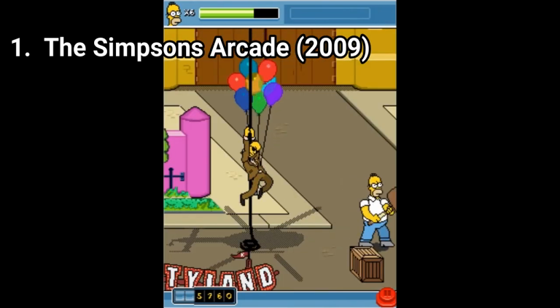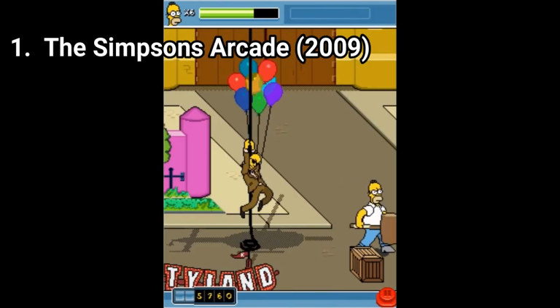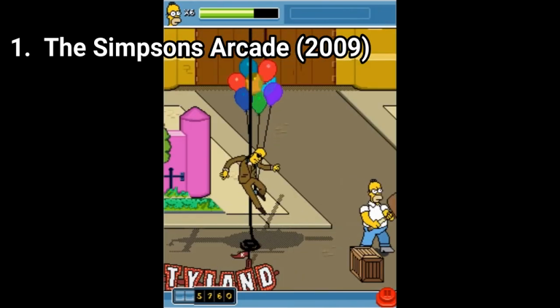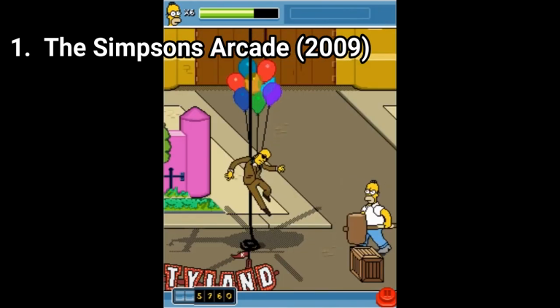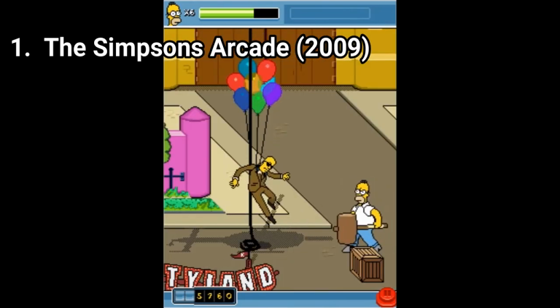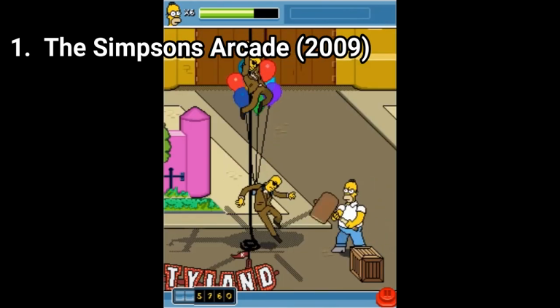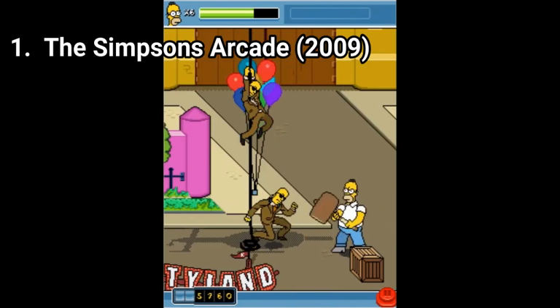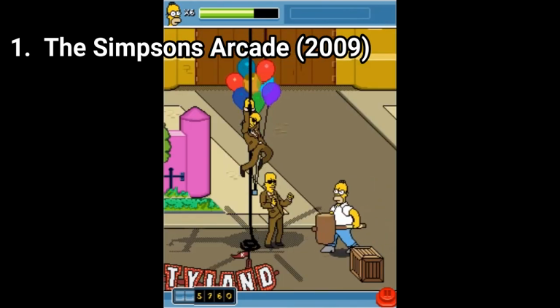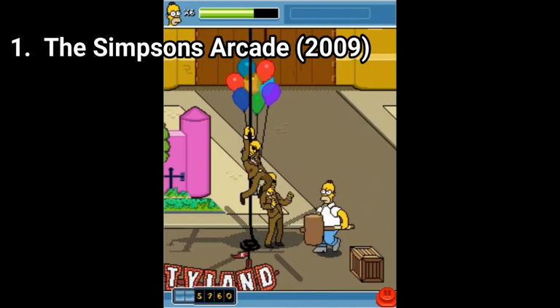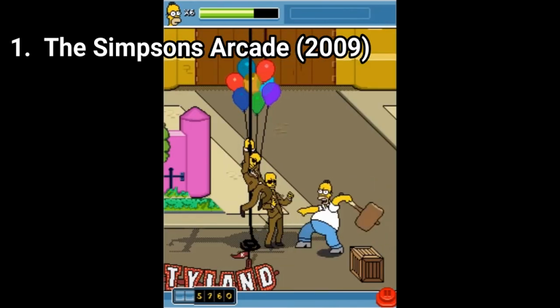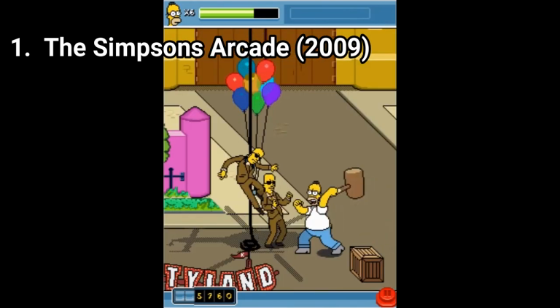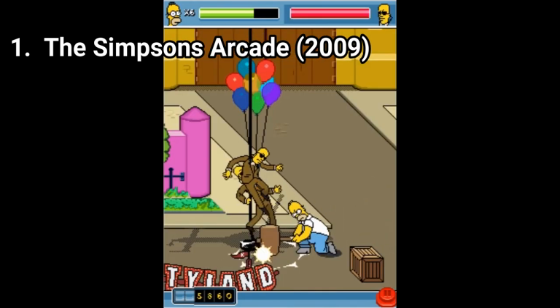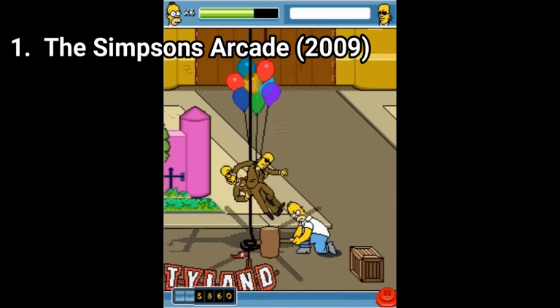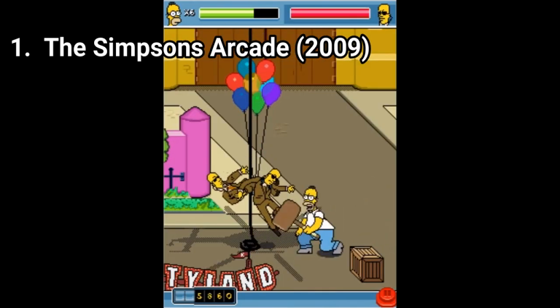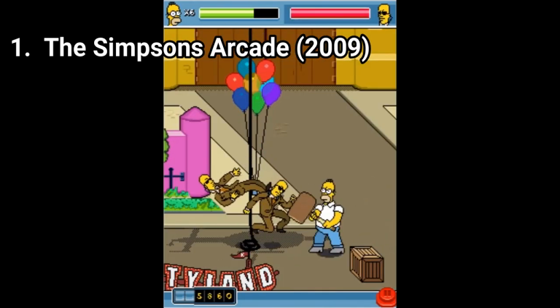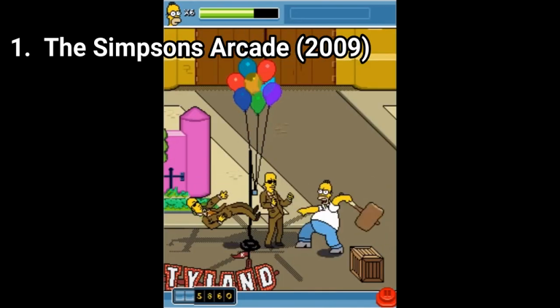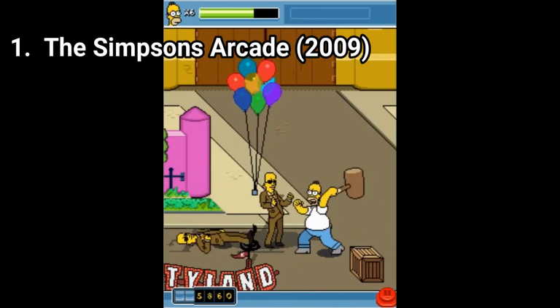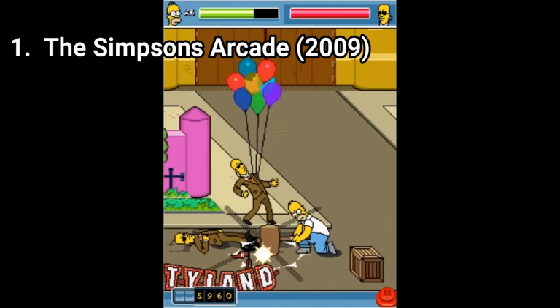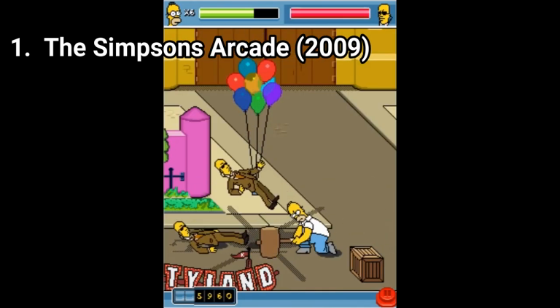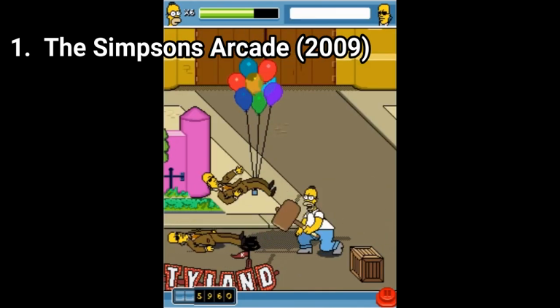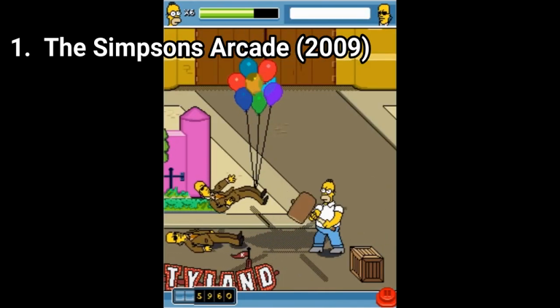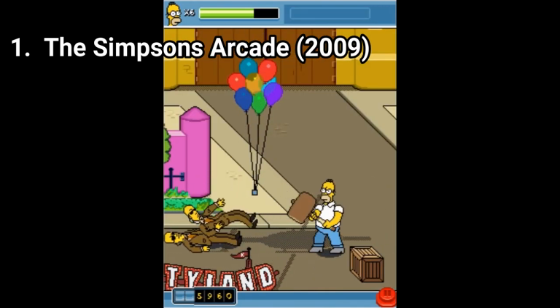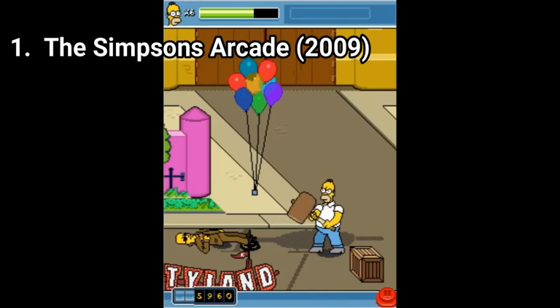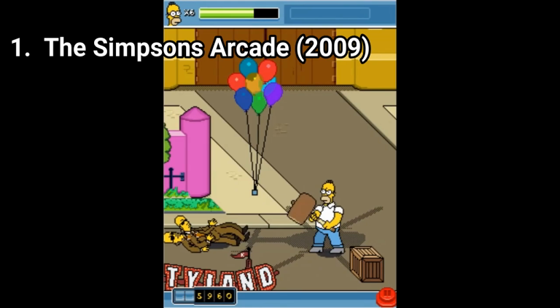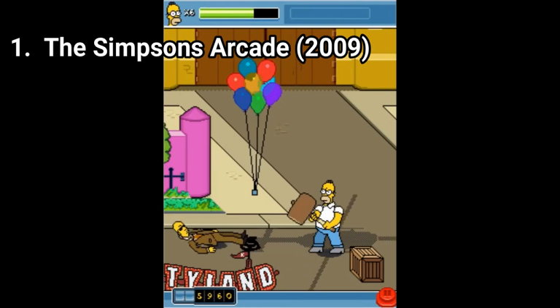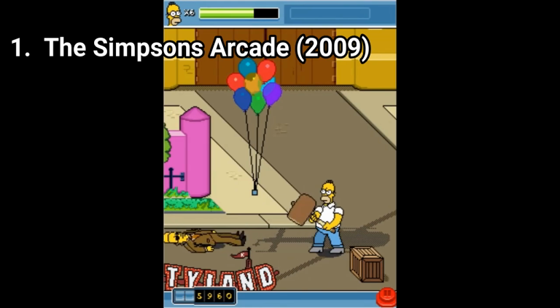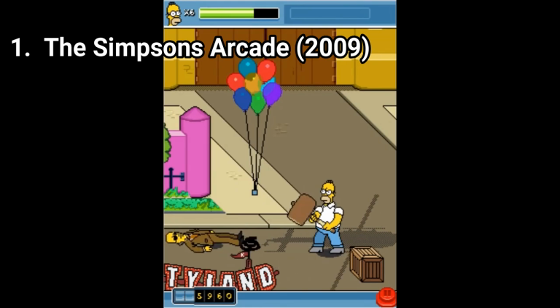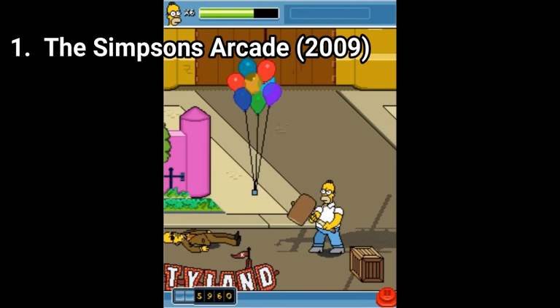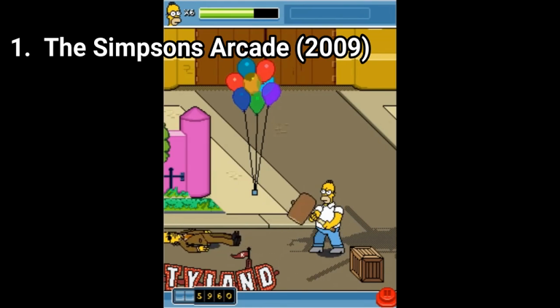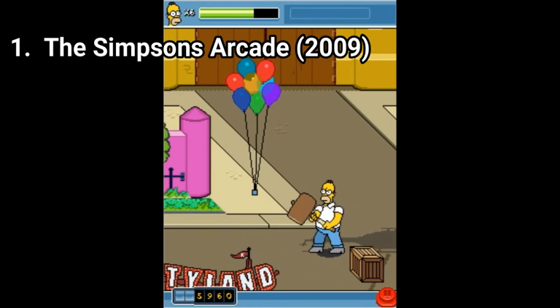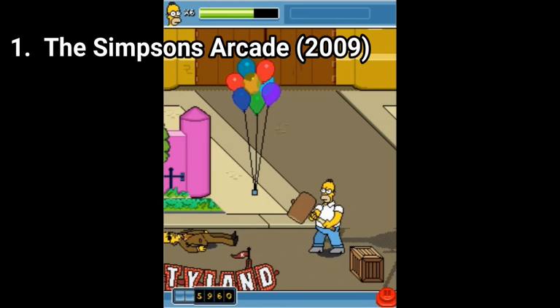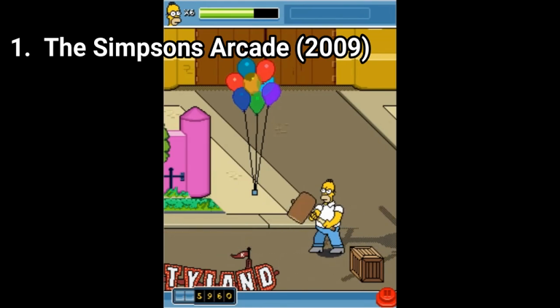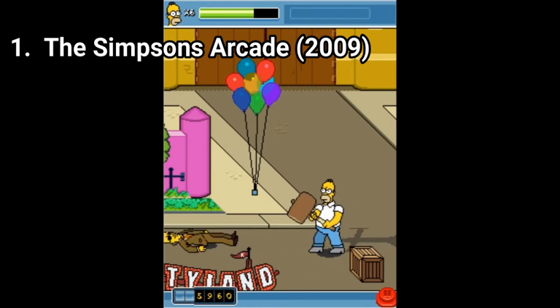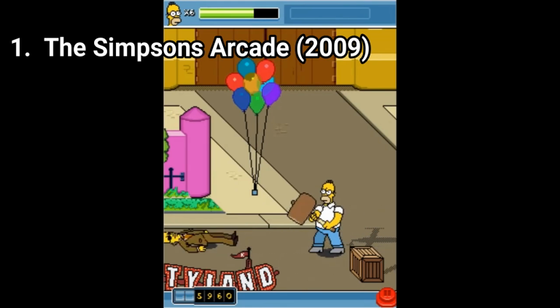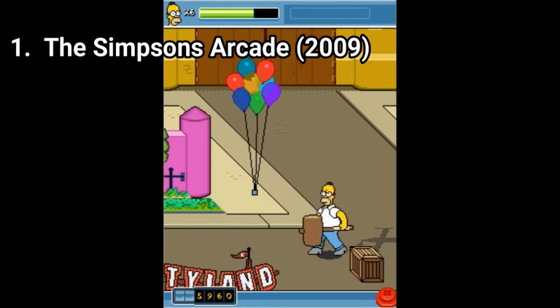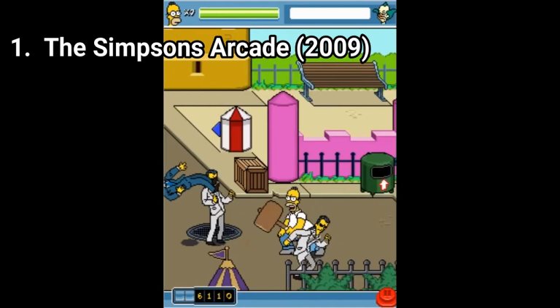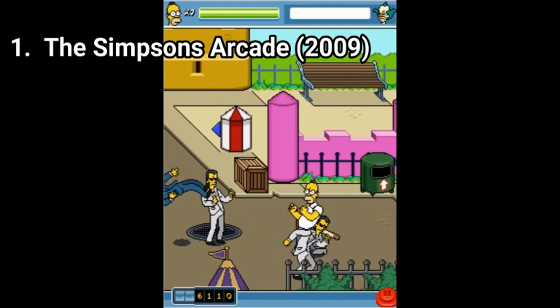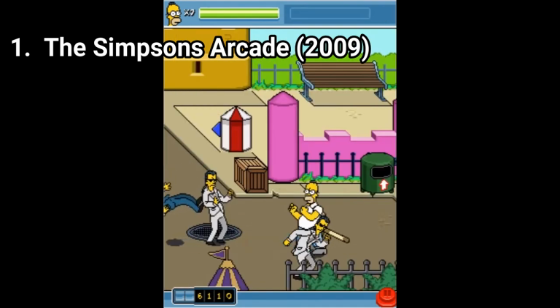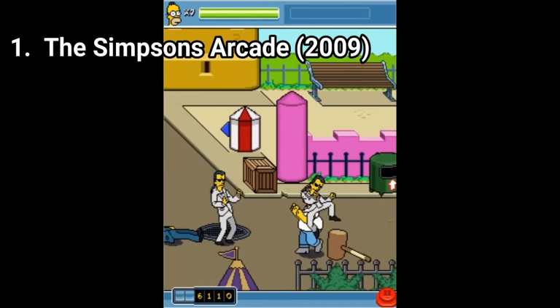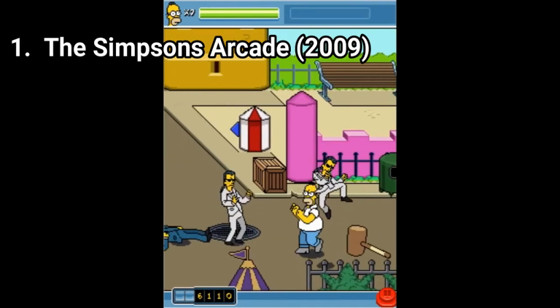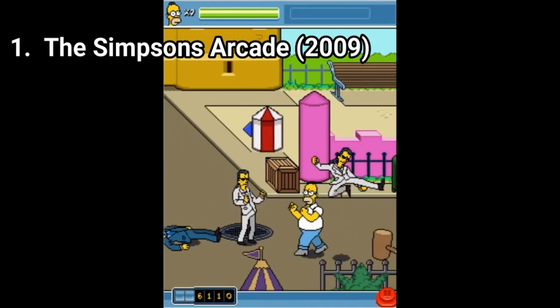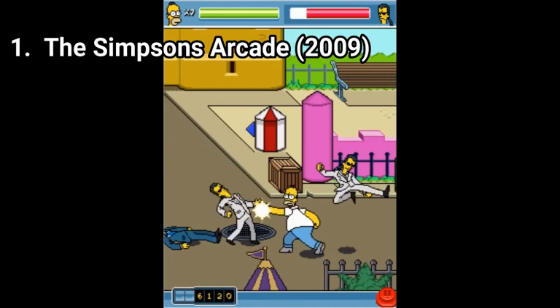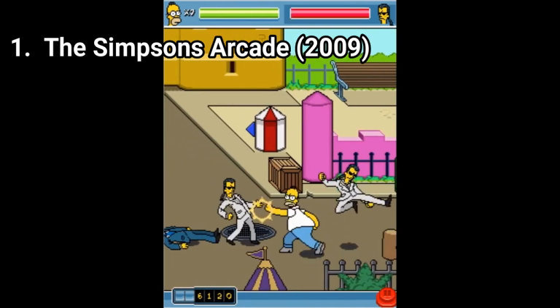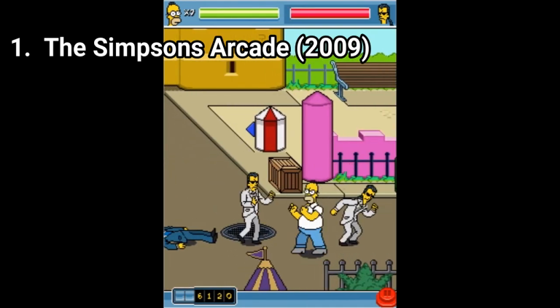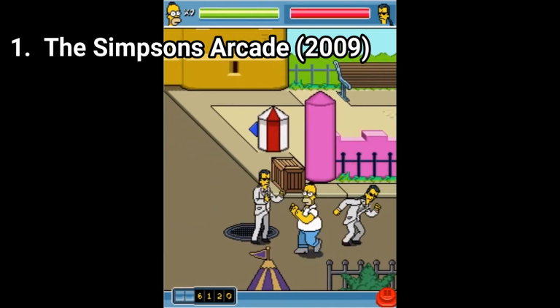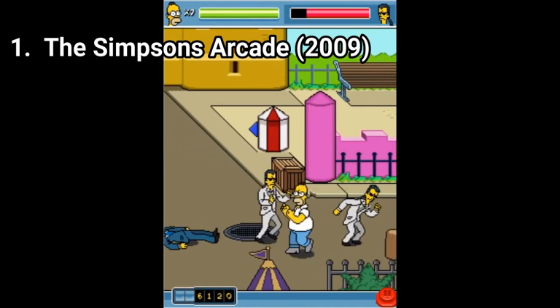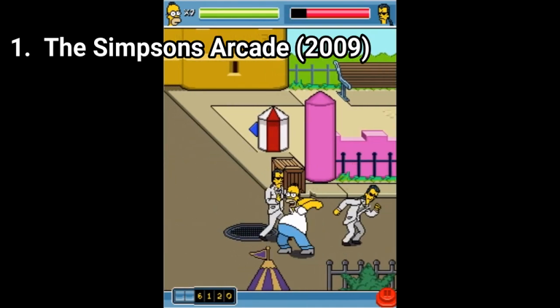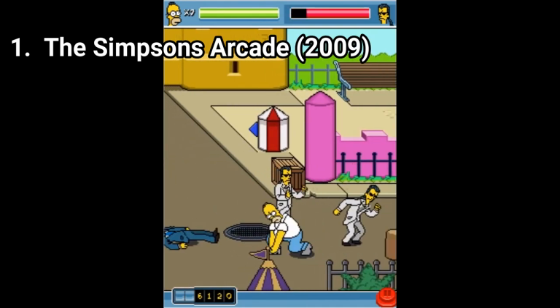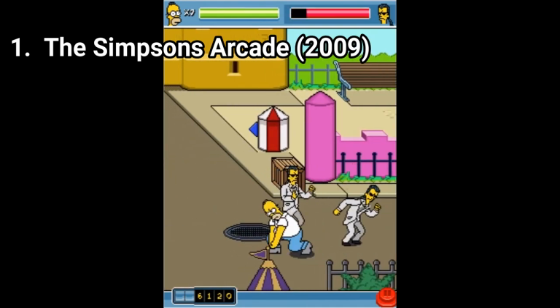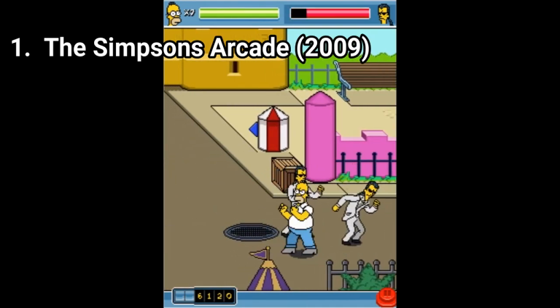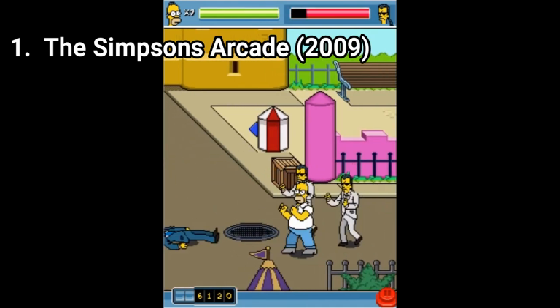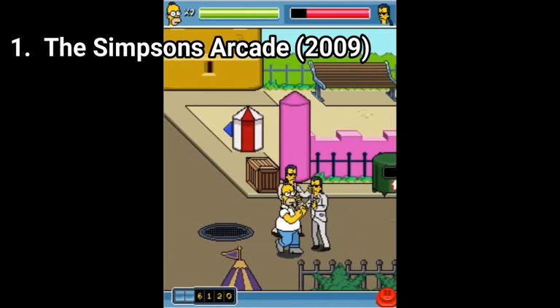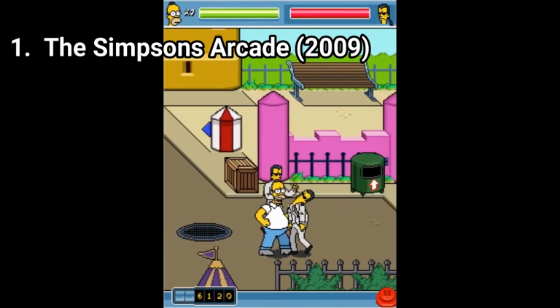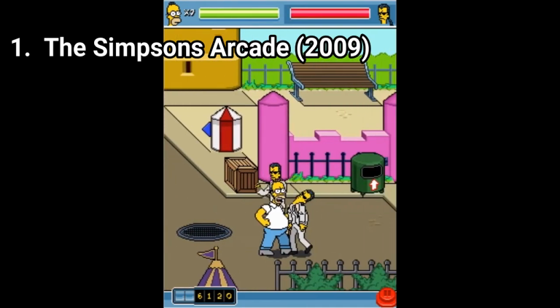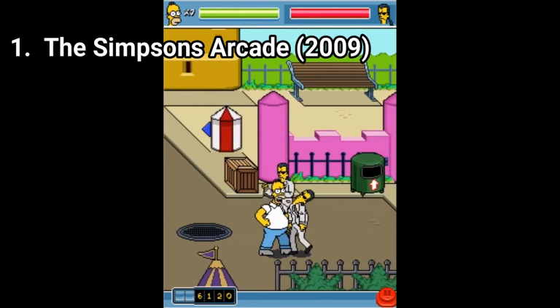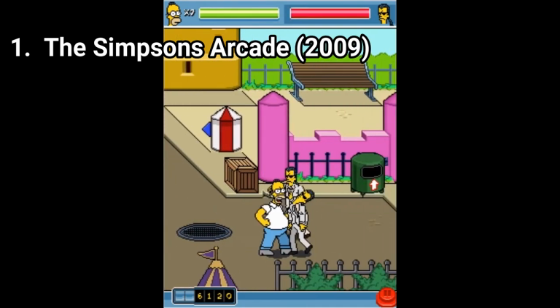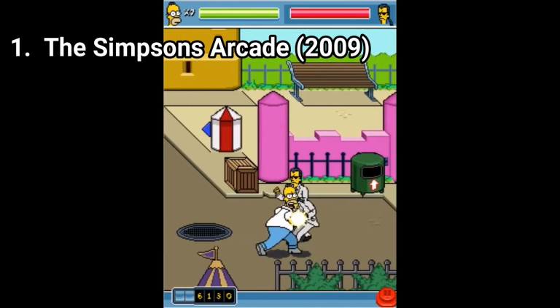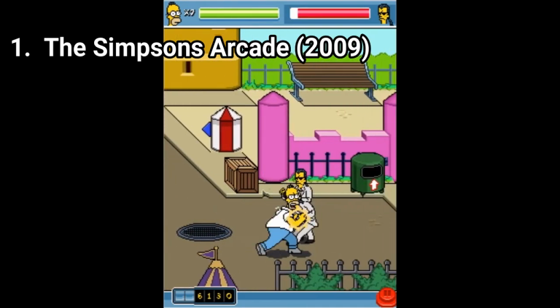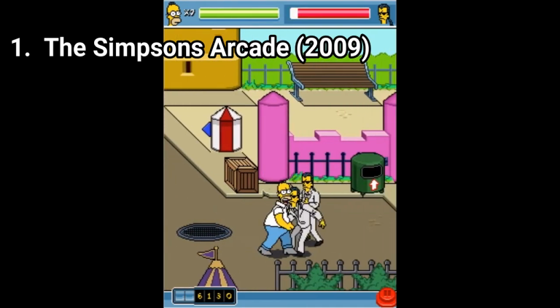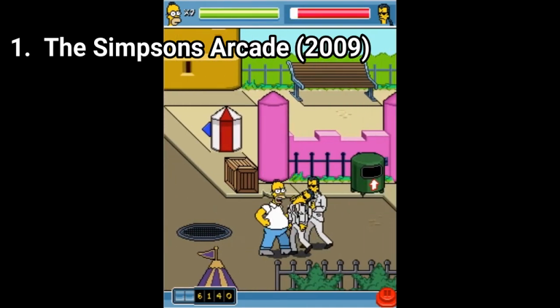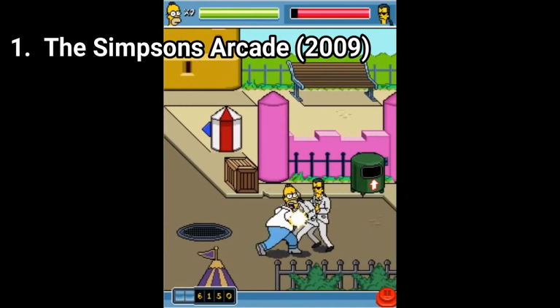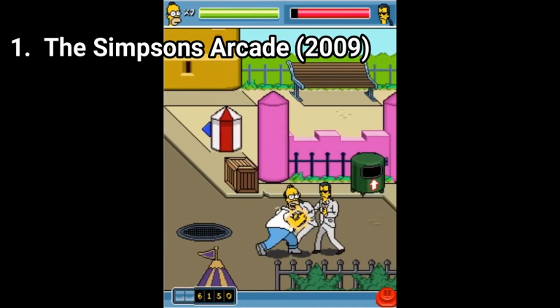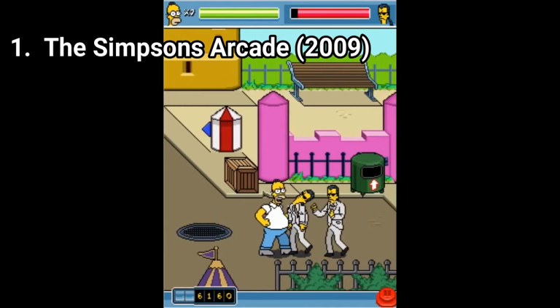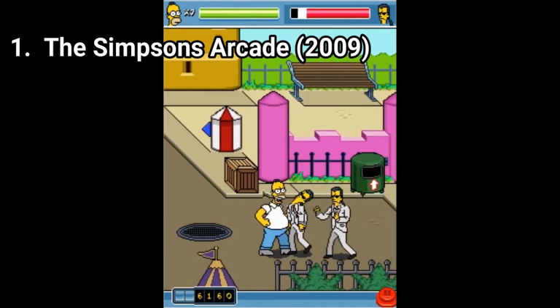Also, not all enemies are the same. Some dash at you, others just punch you or kick you or use boomerangs or other weapons.